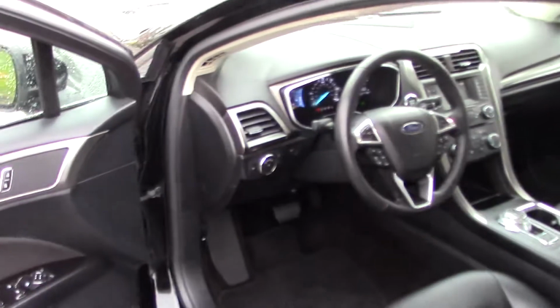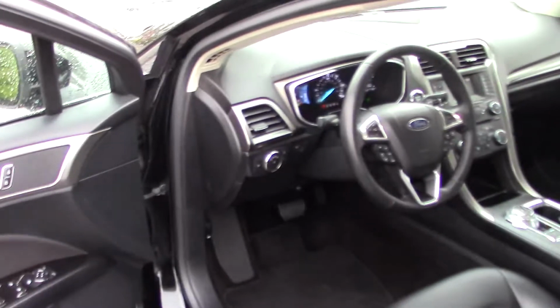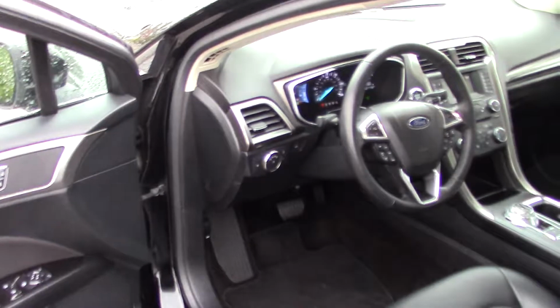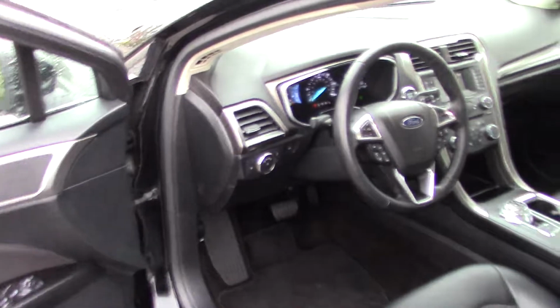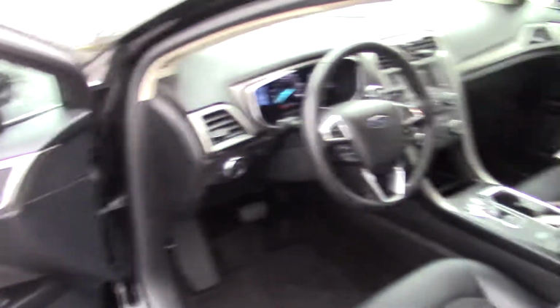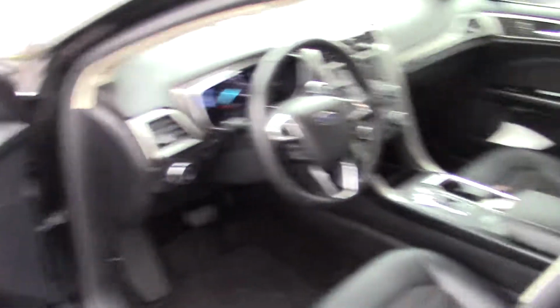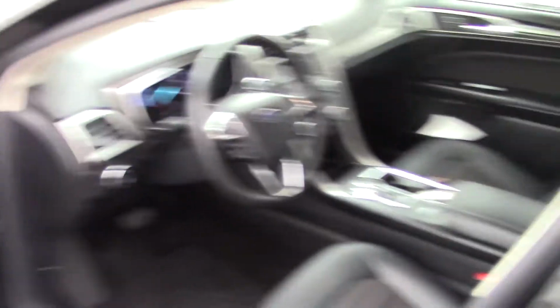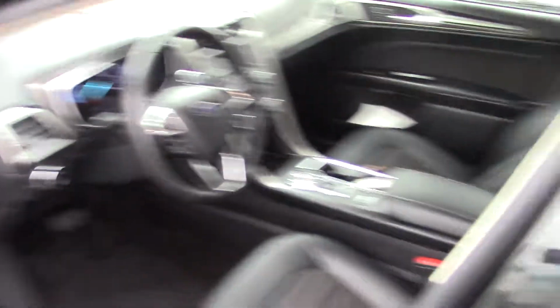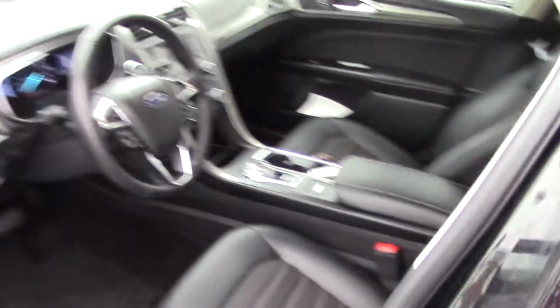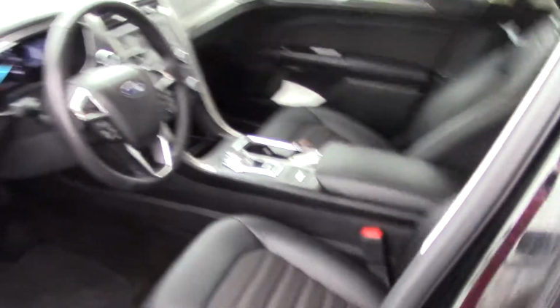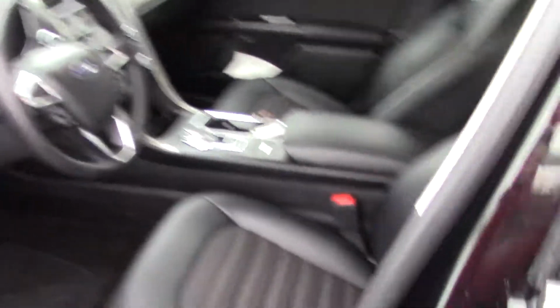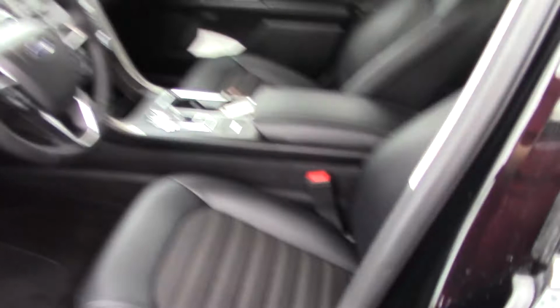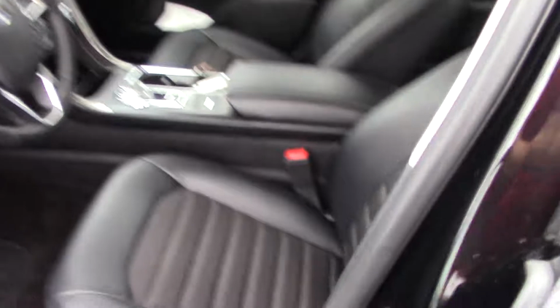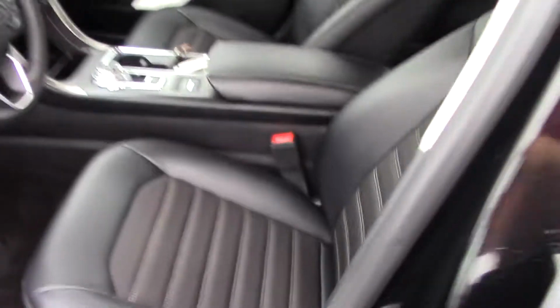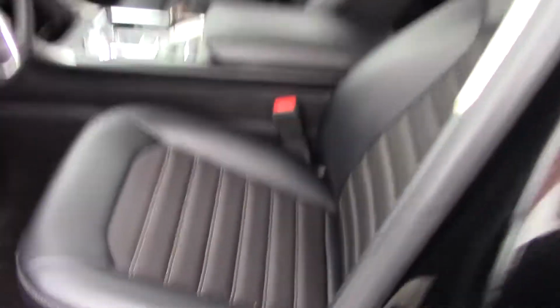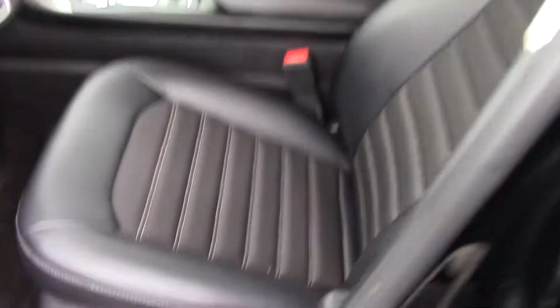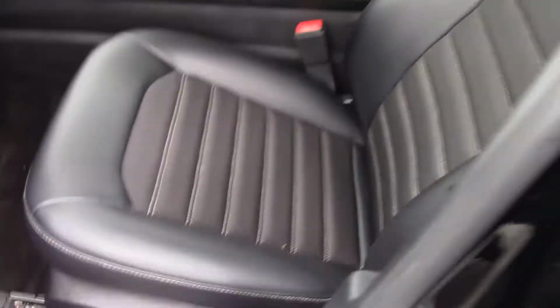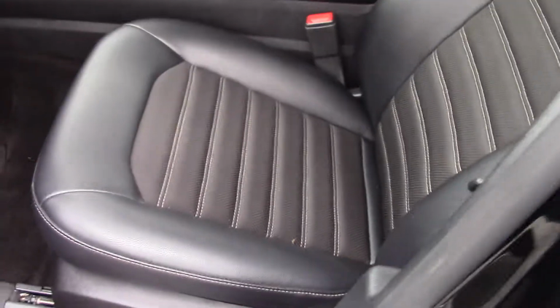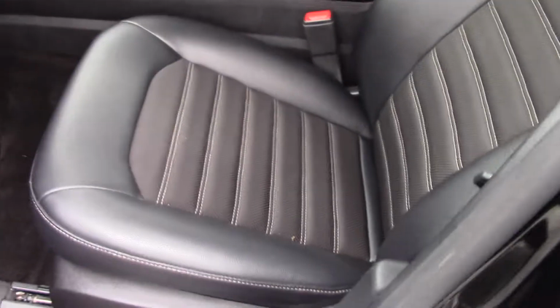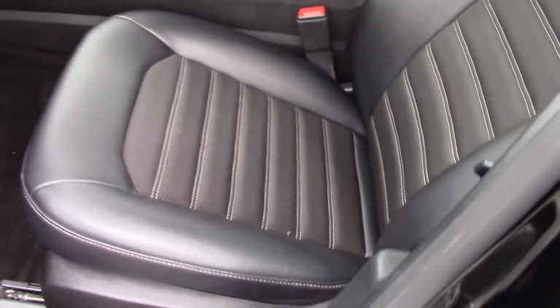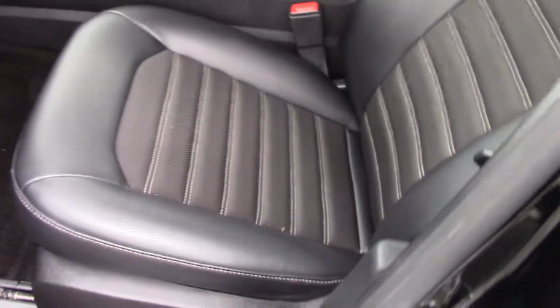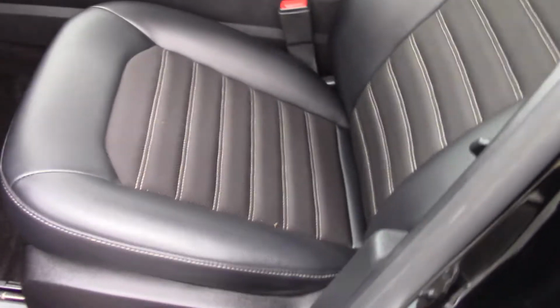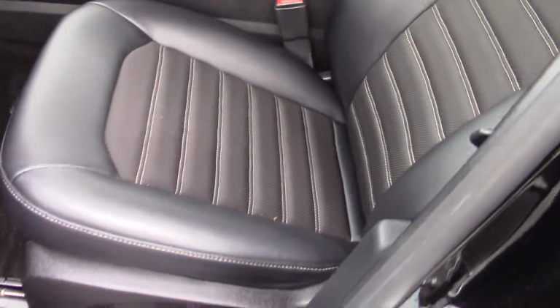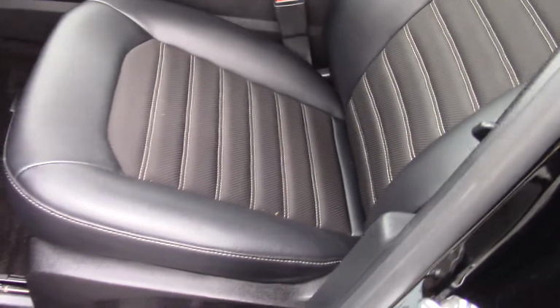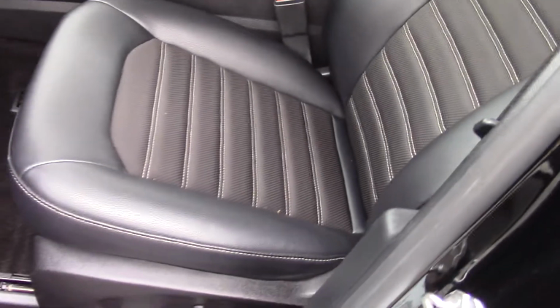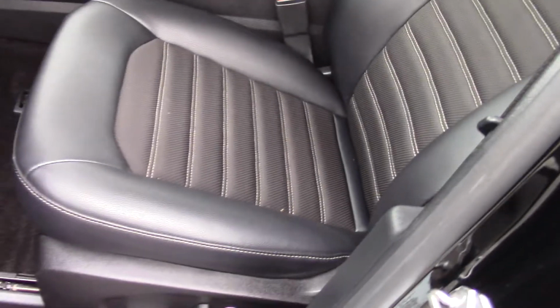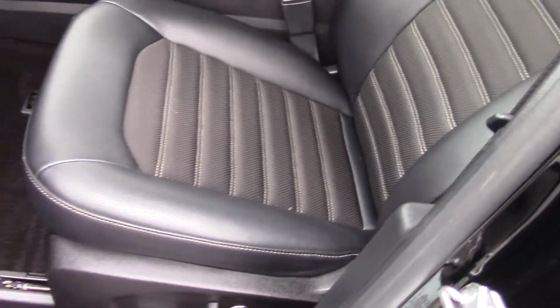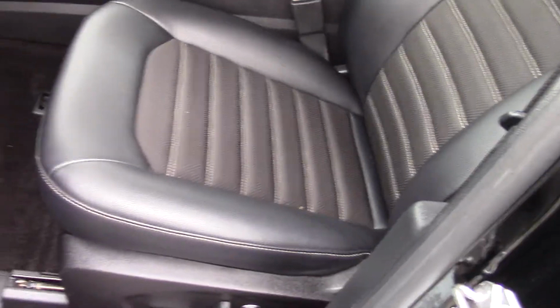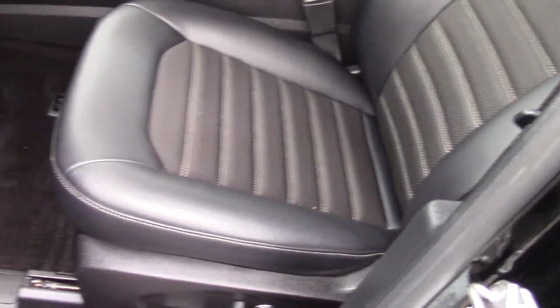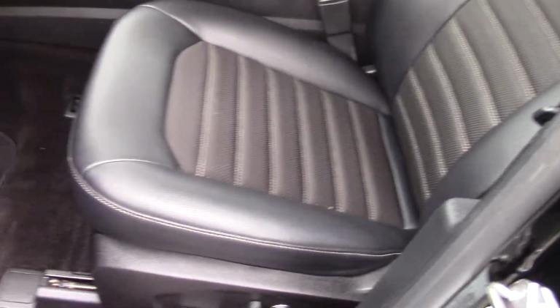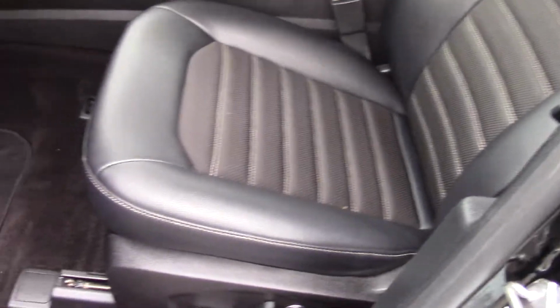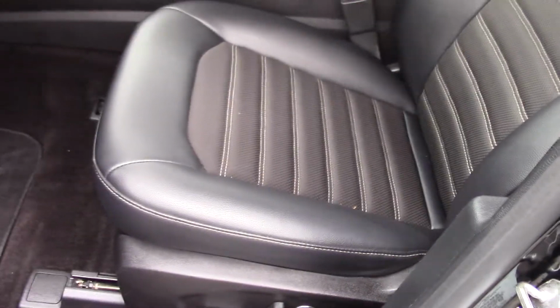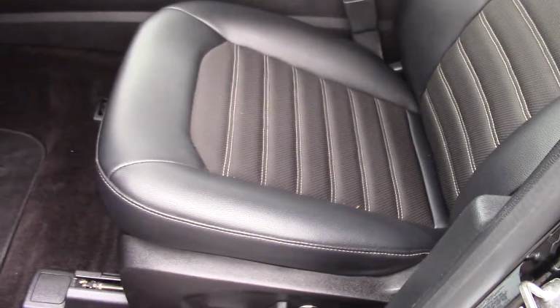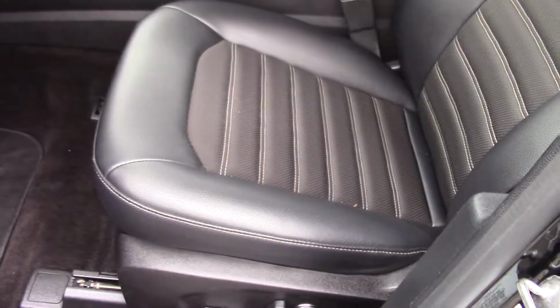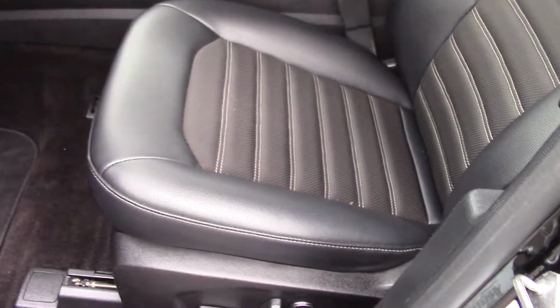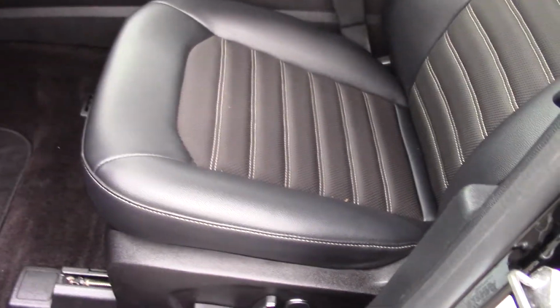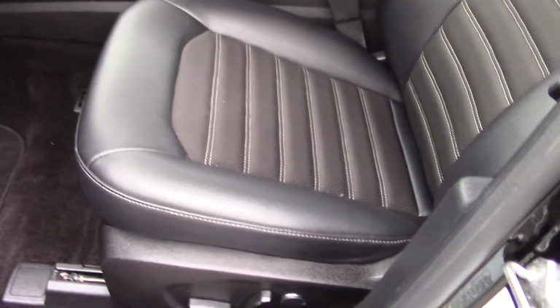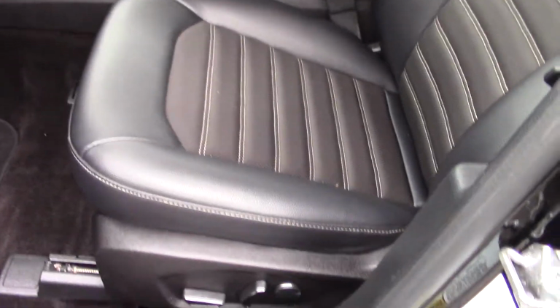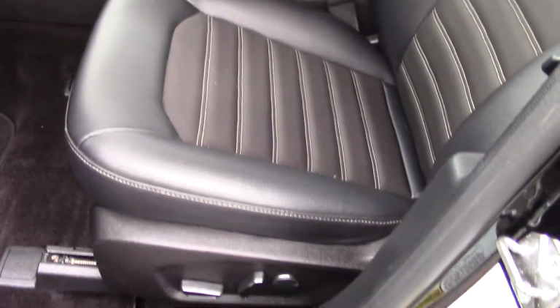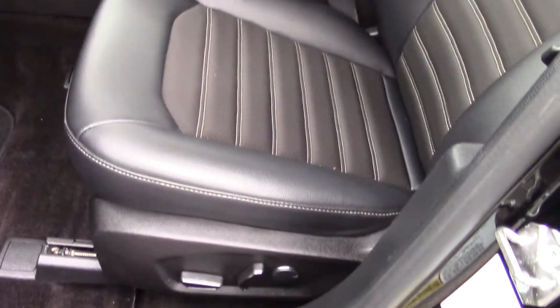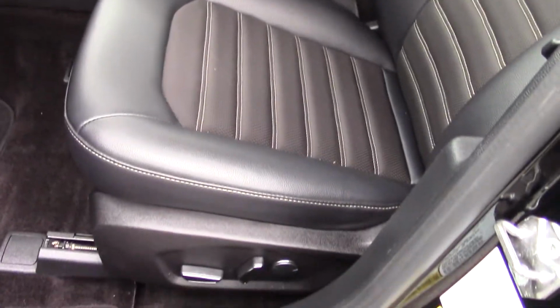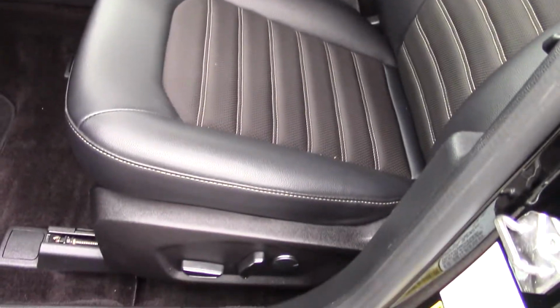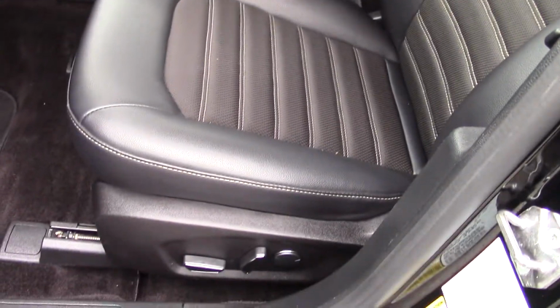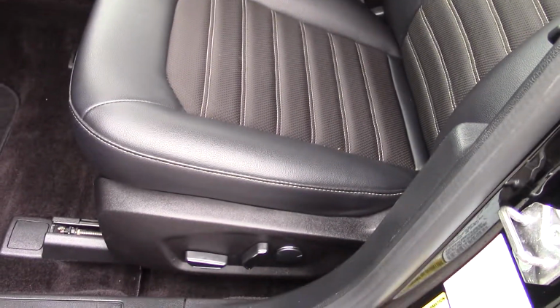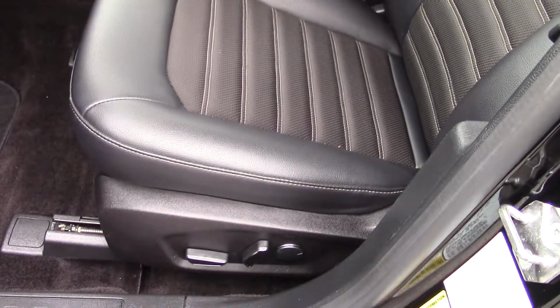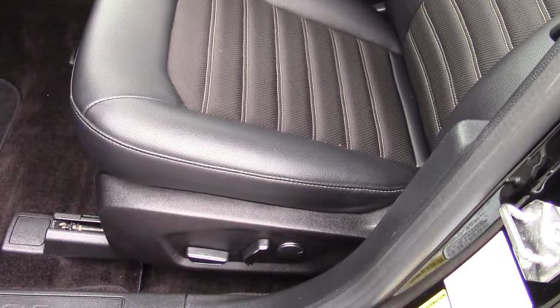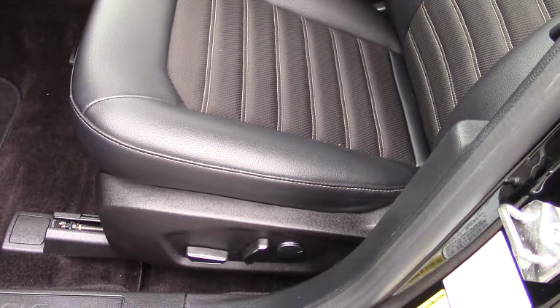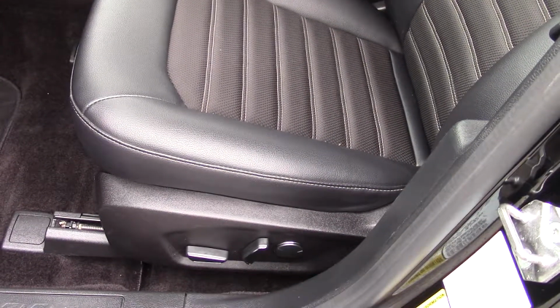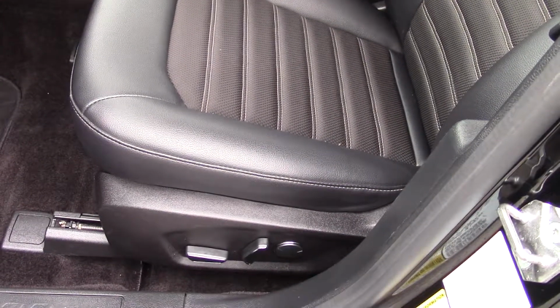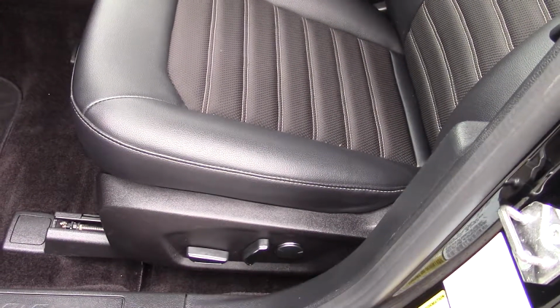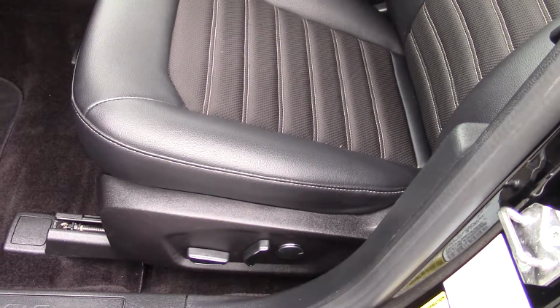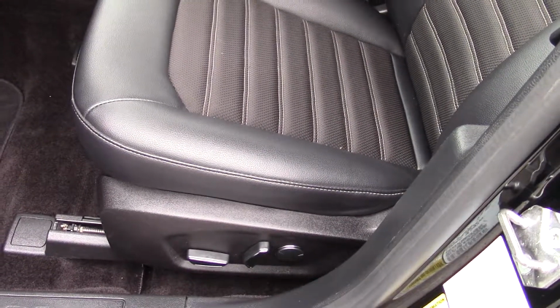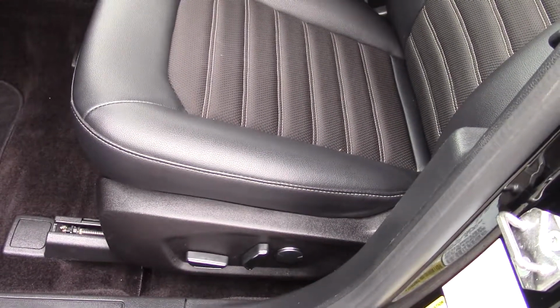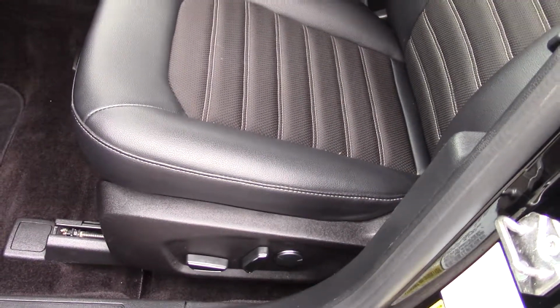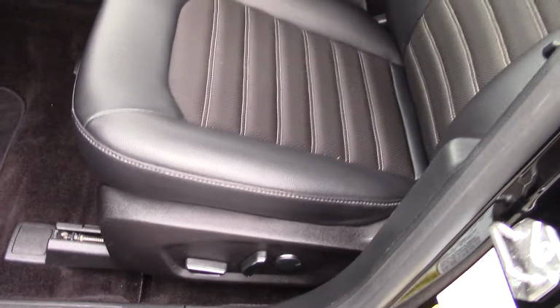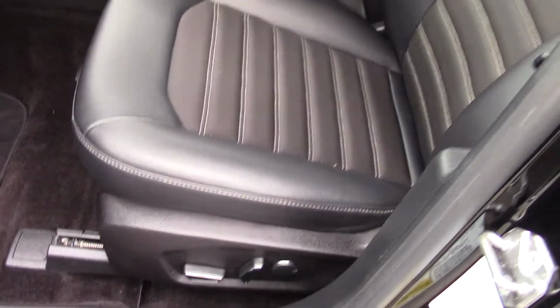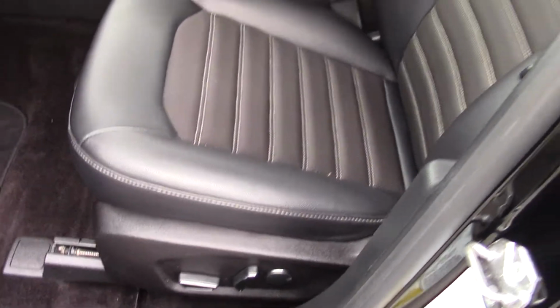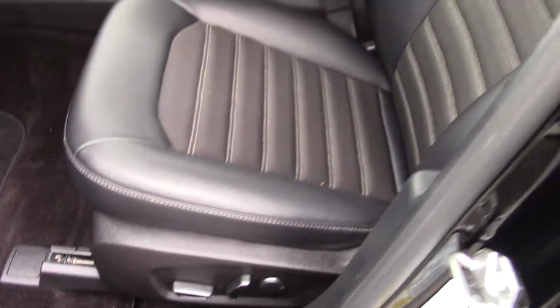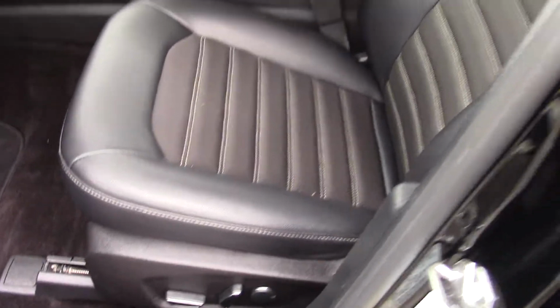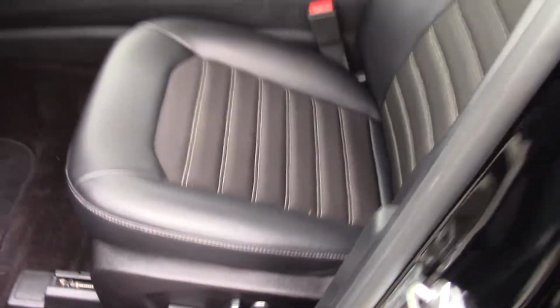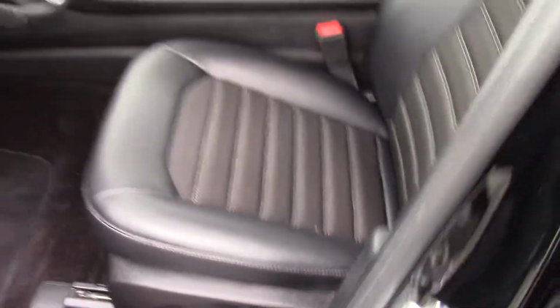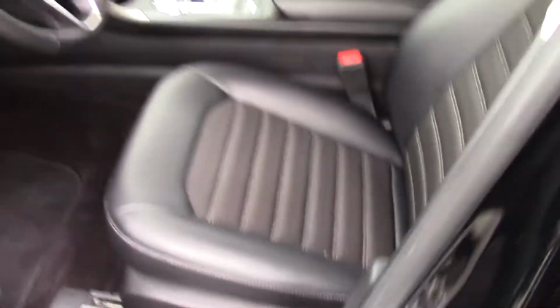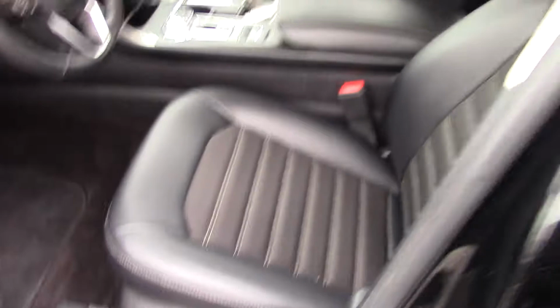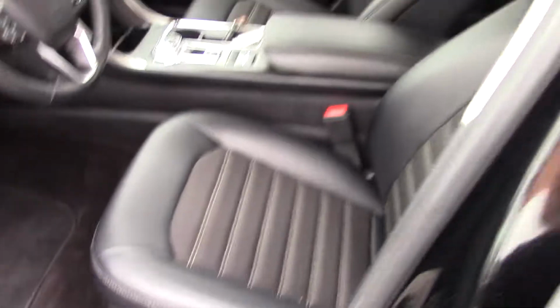If we go inside here, it does have the nice black leather seats on it with the power seats.